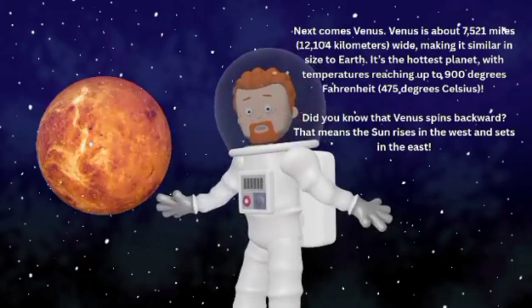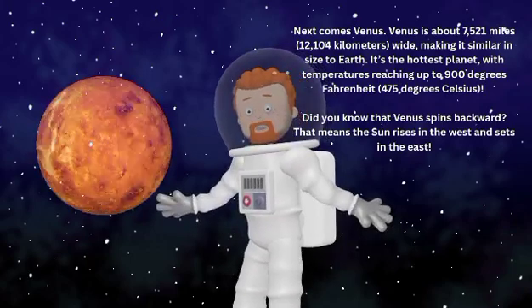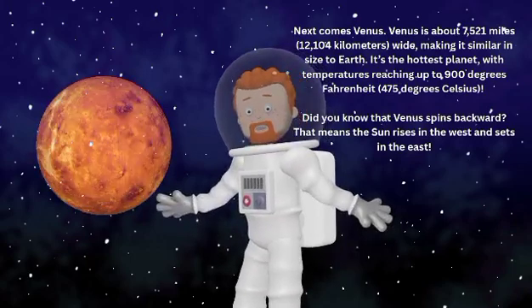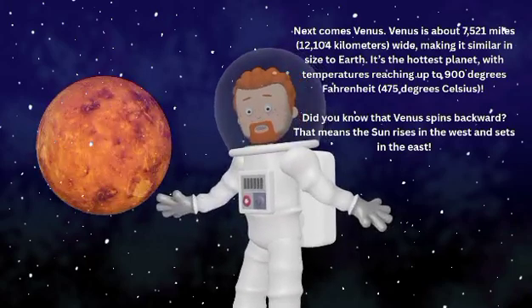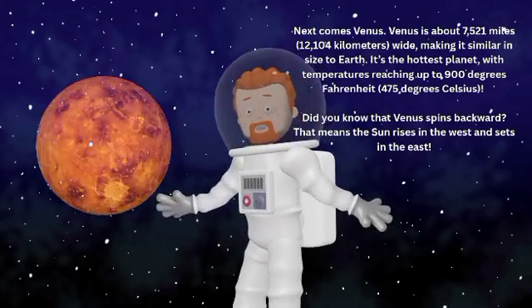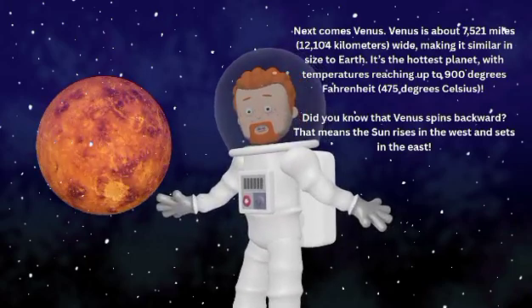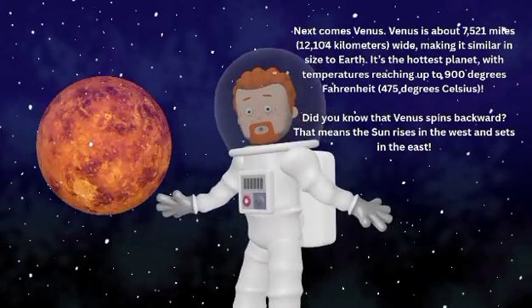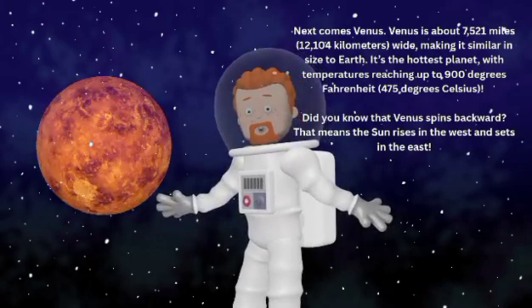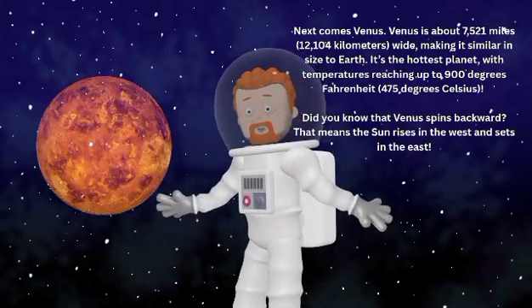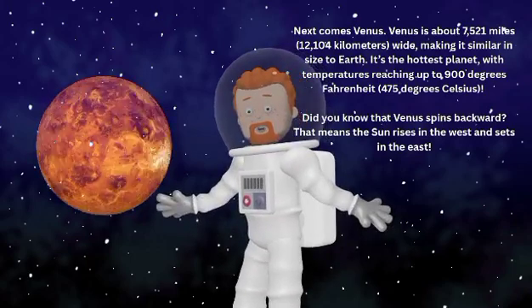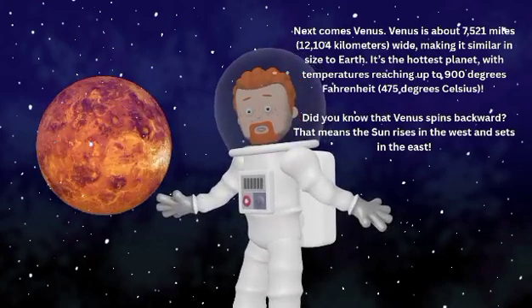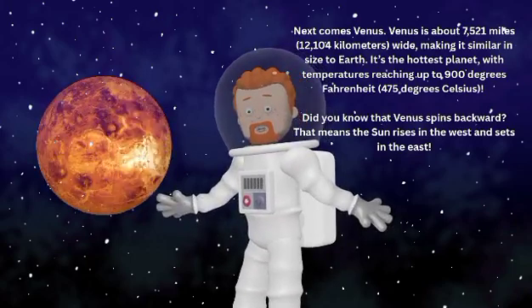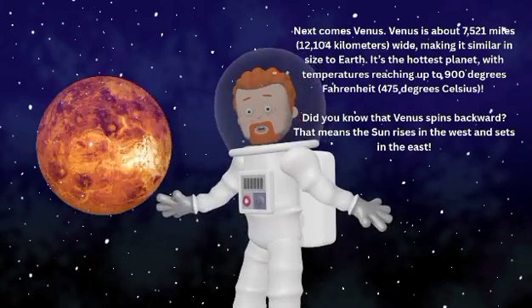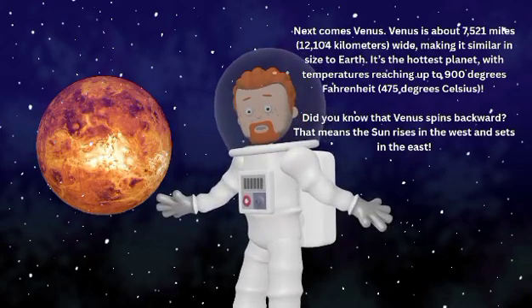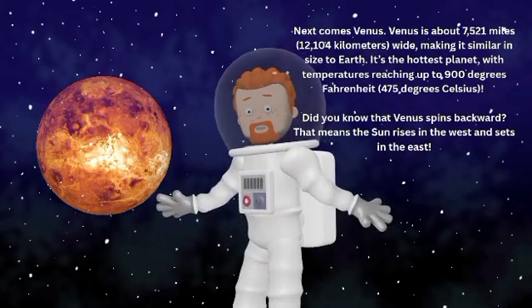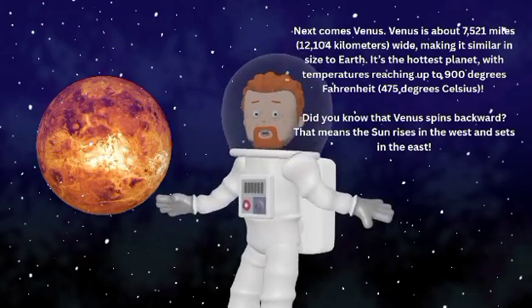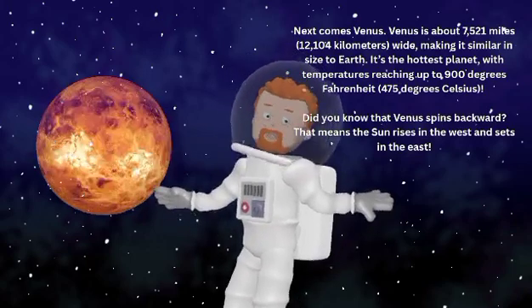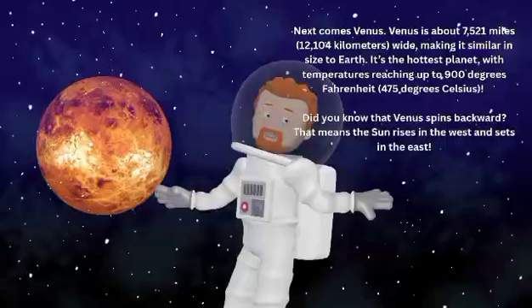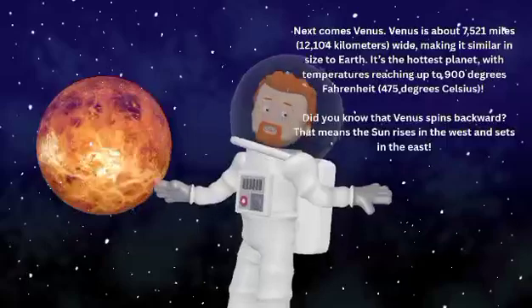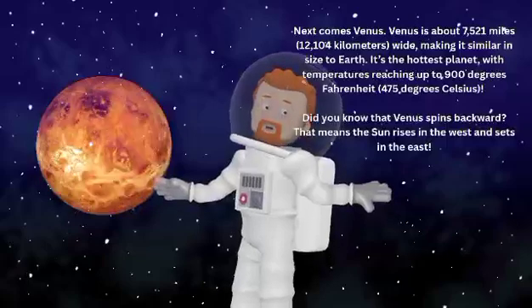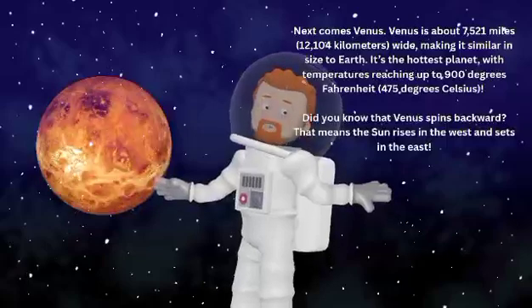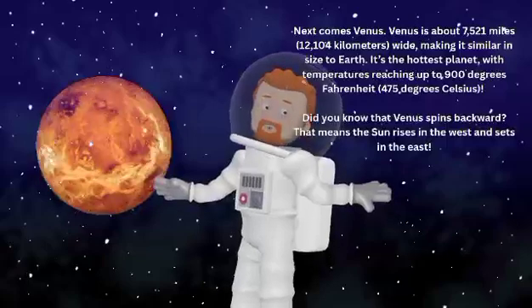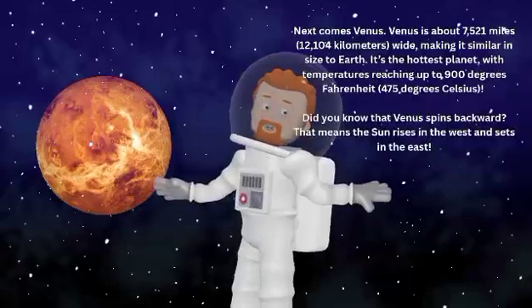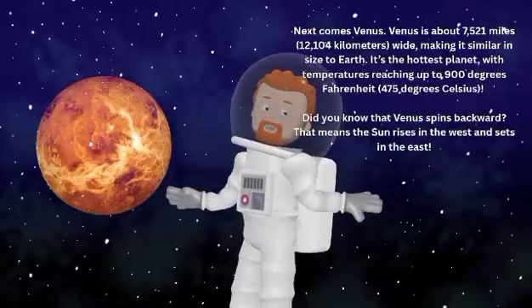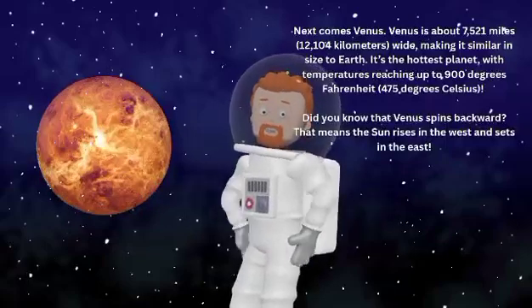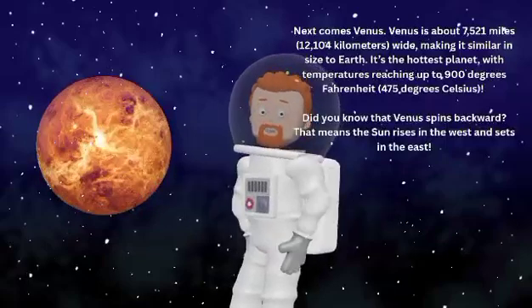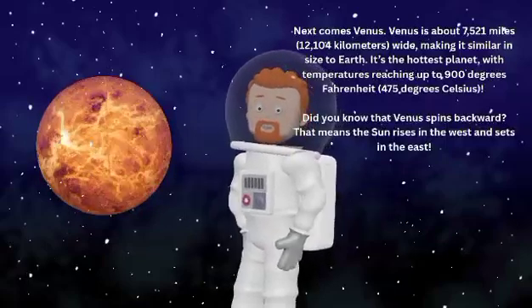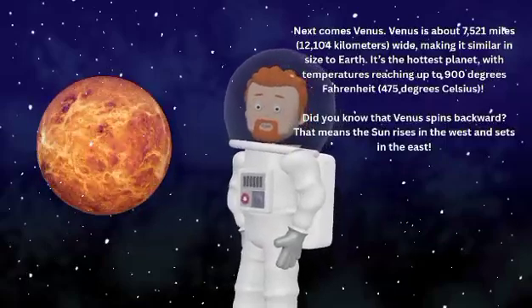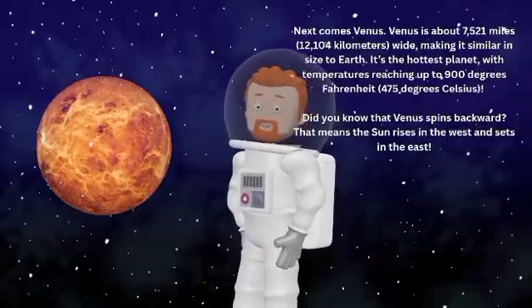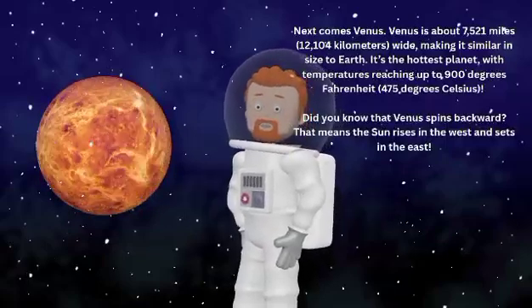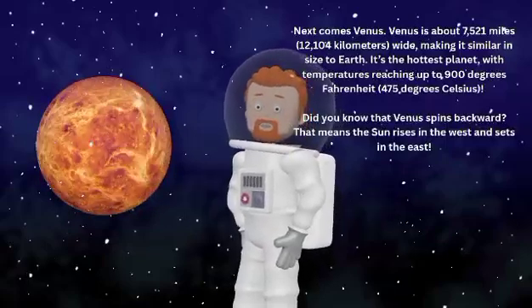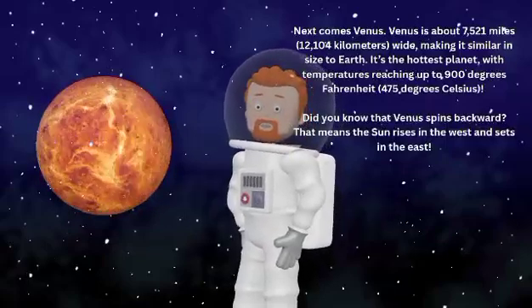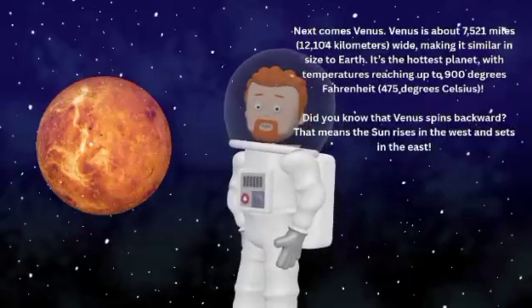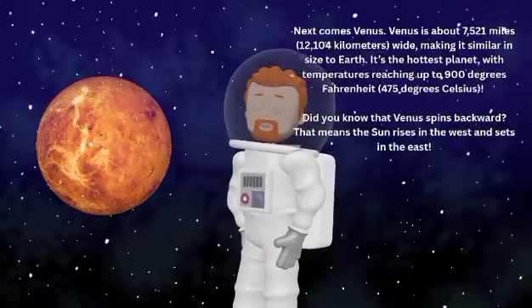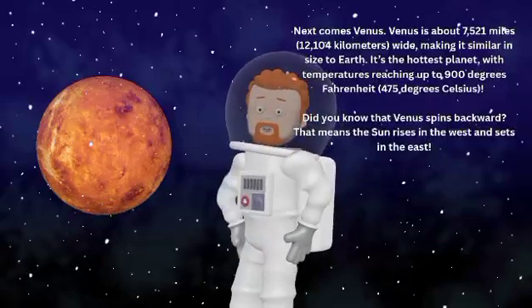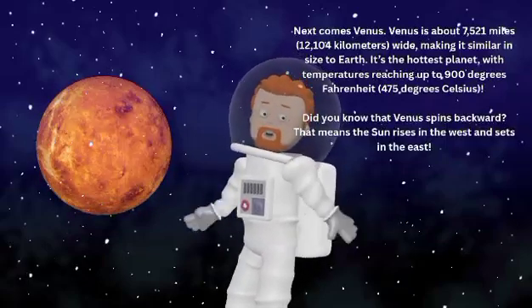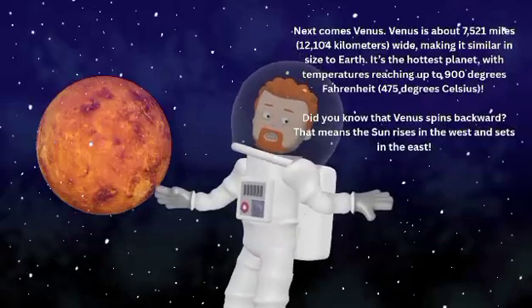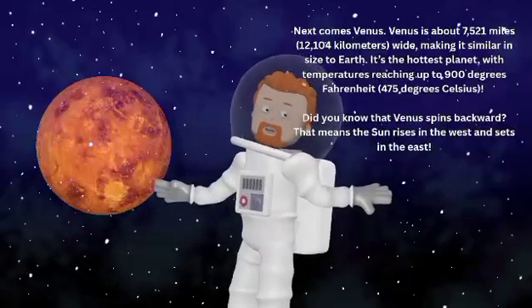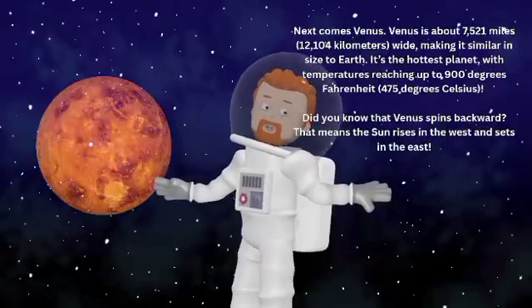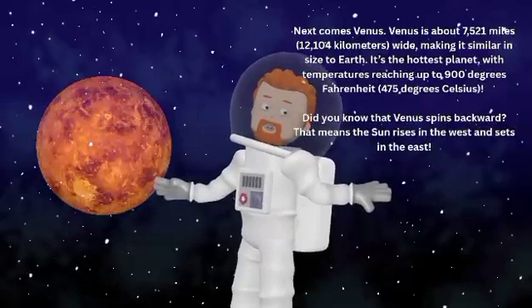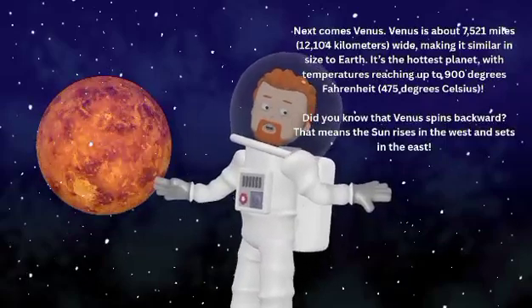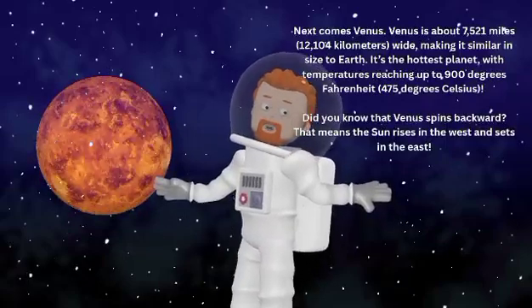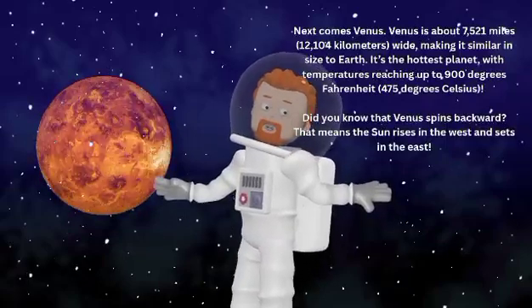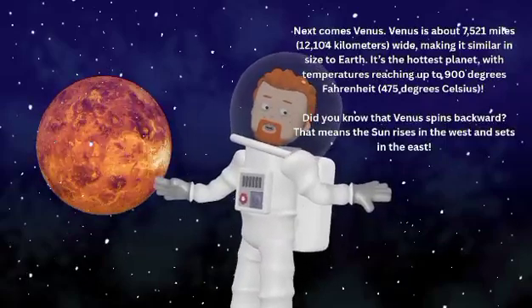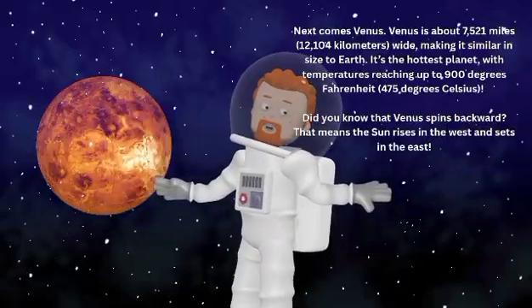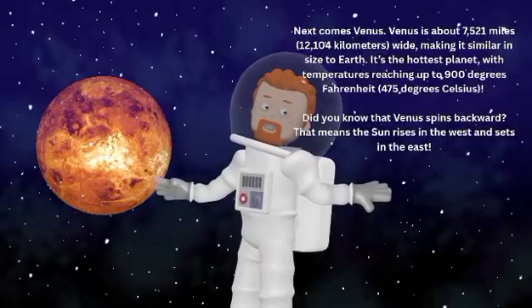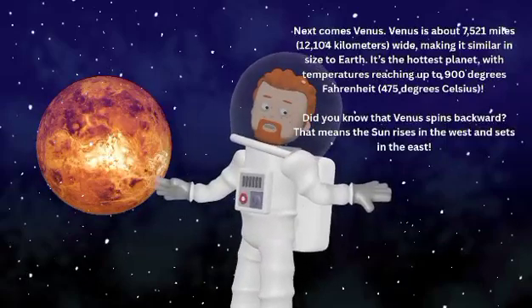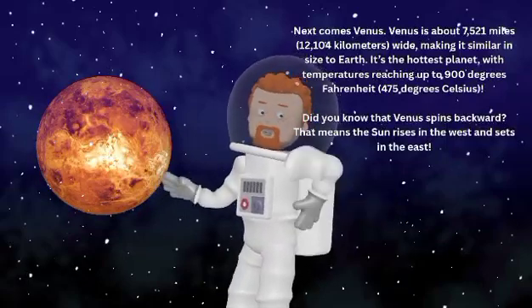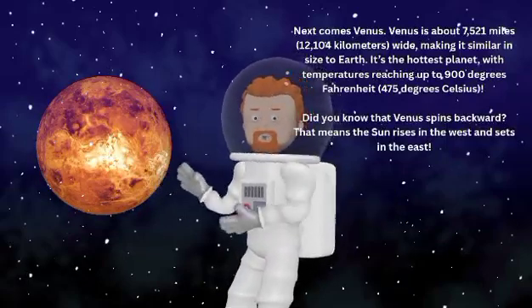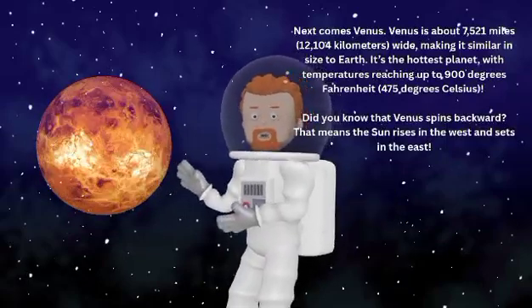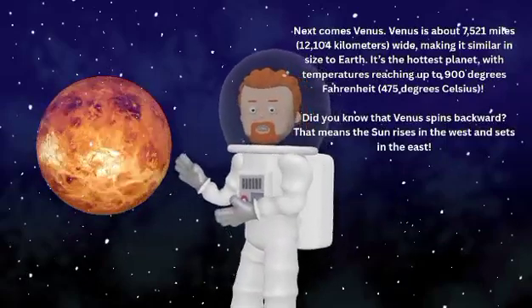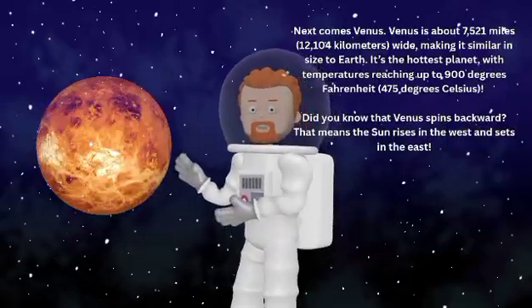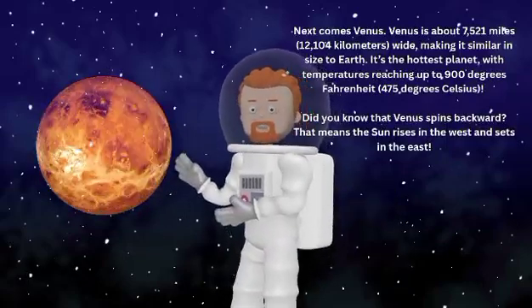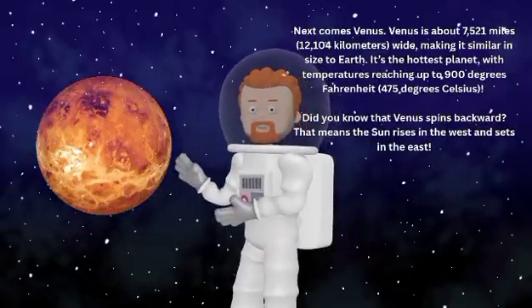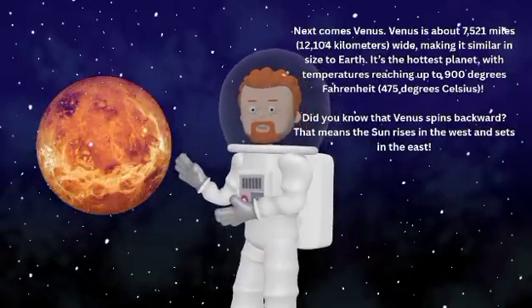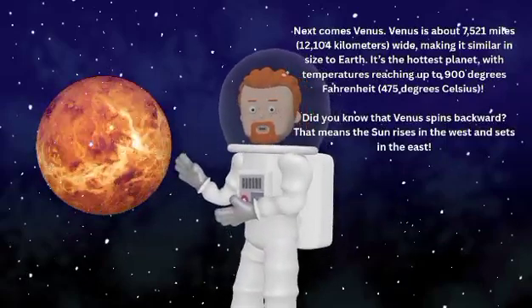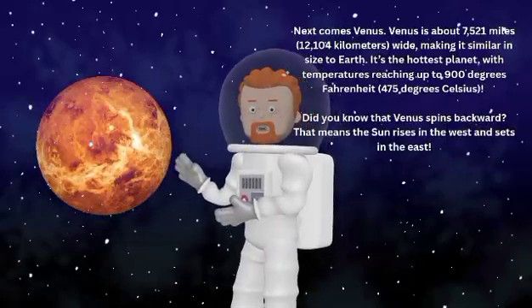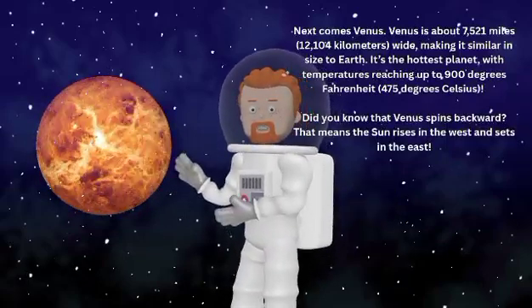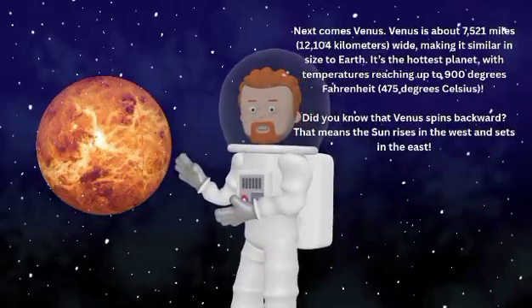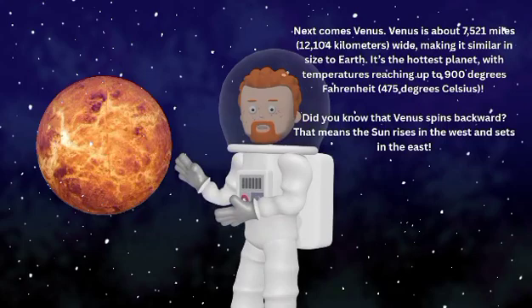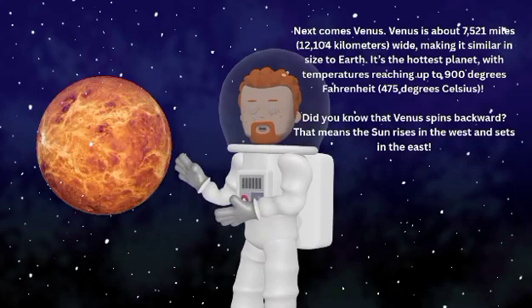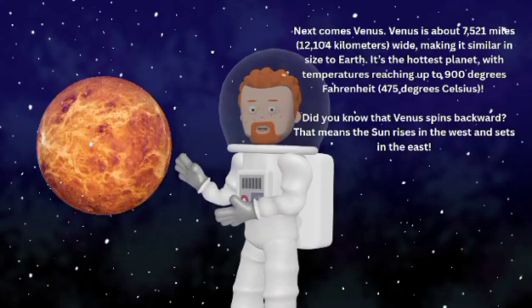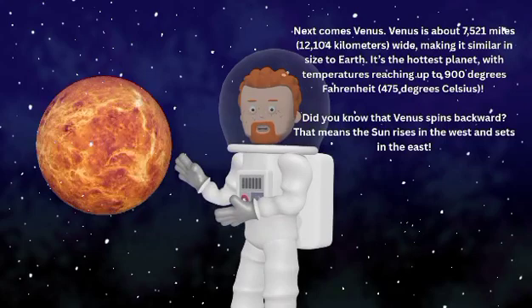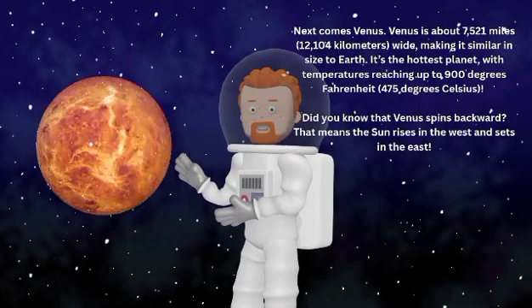Did you know that Venus spins backward? That means the Sun rises in the west and sets in the east.